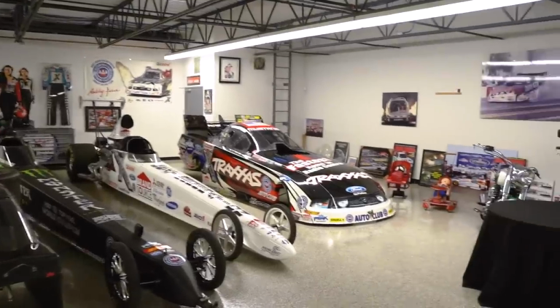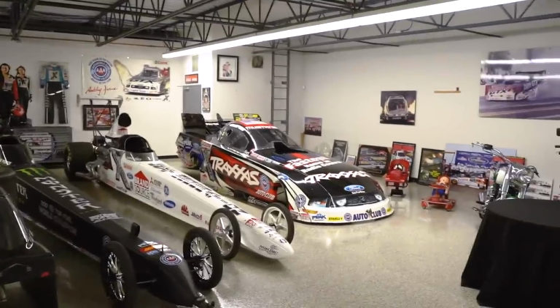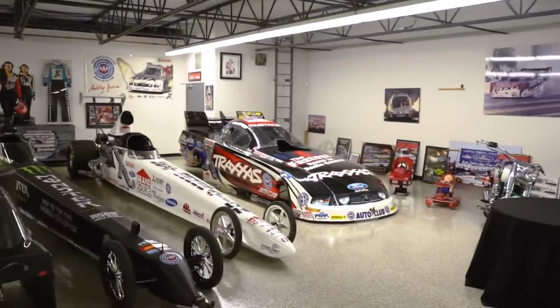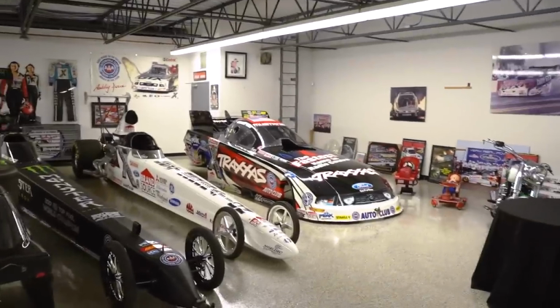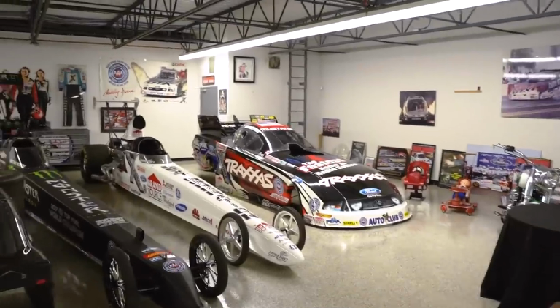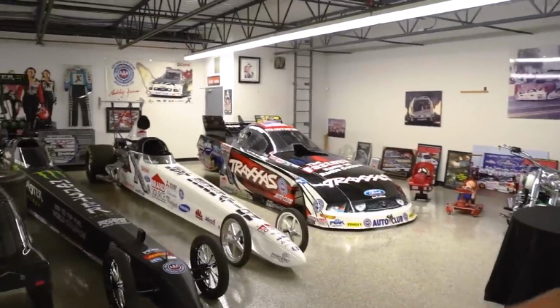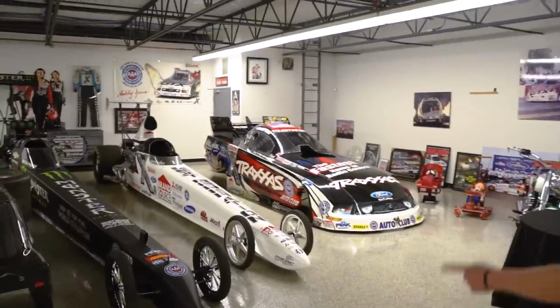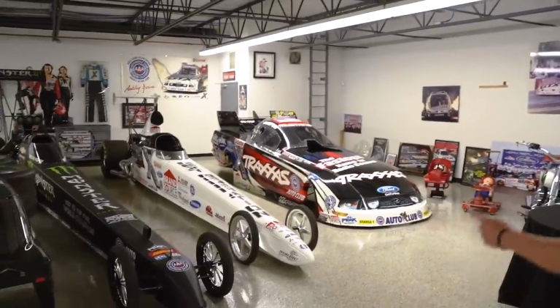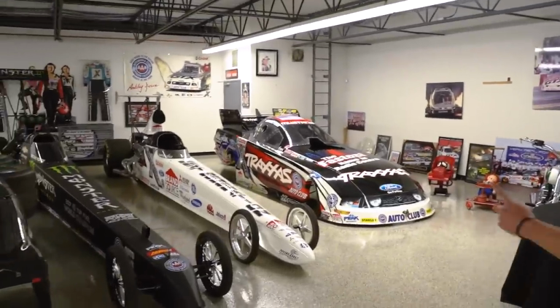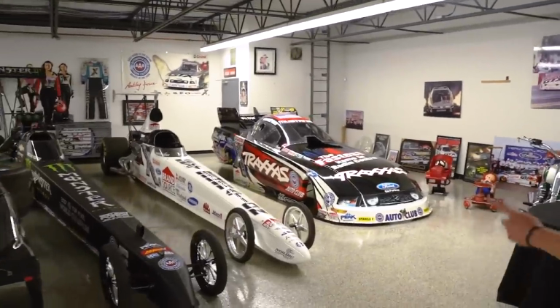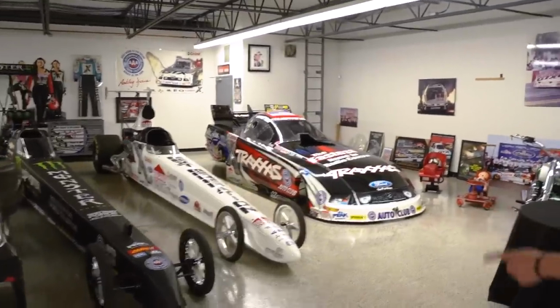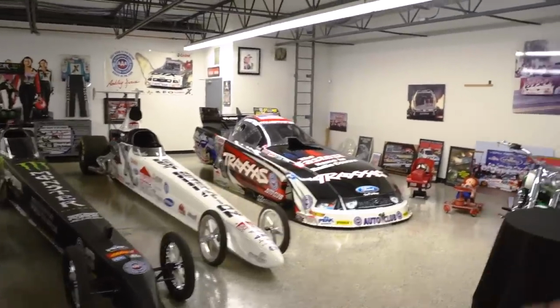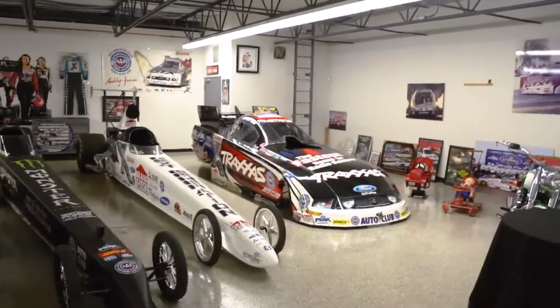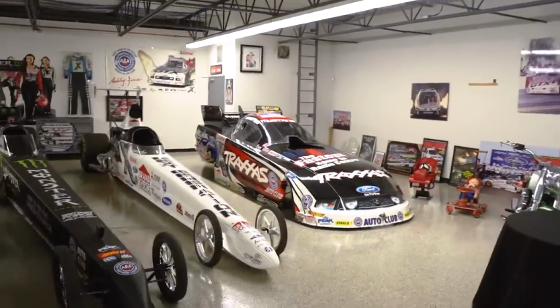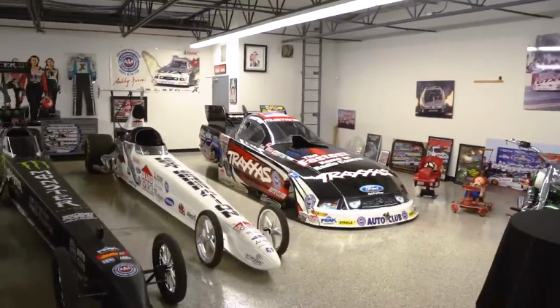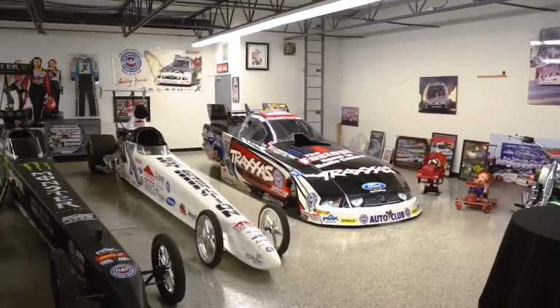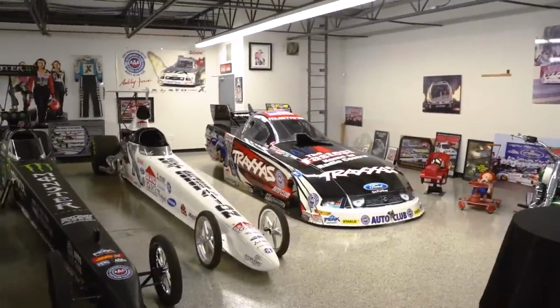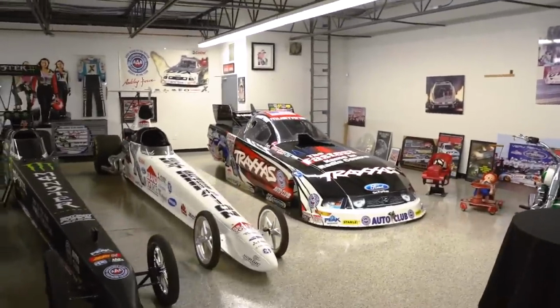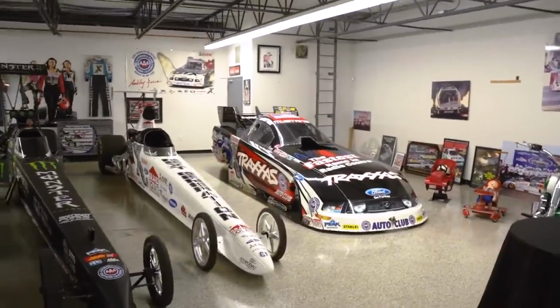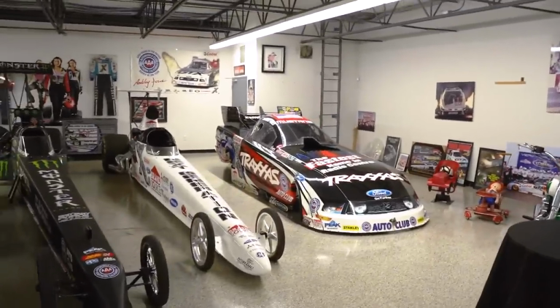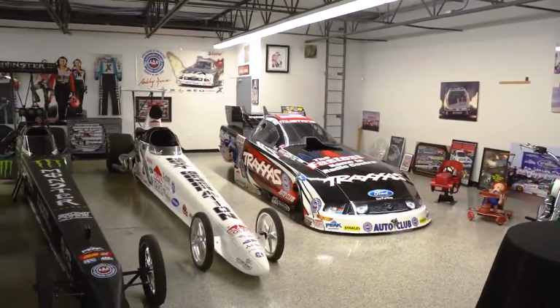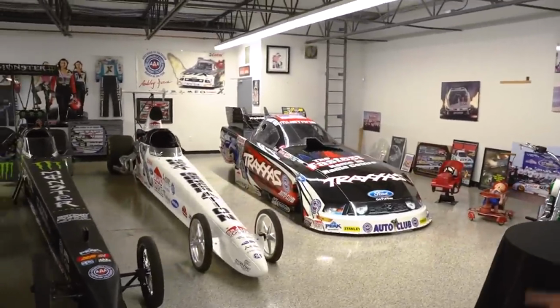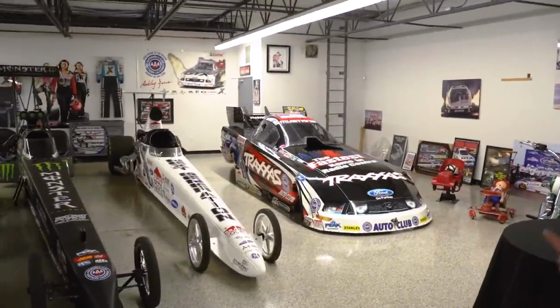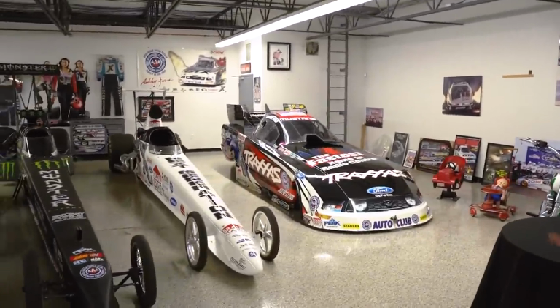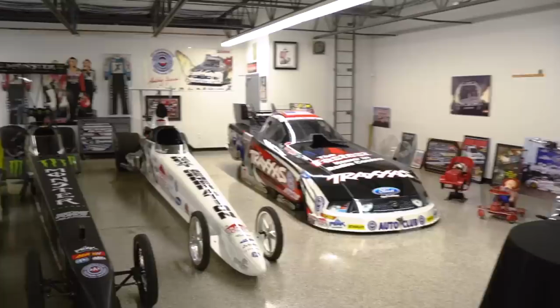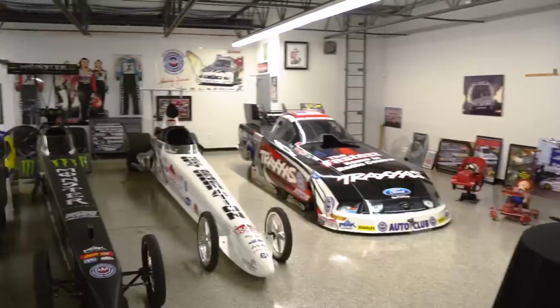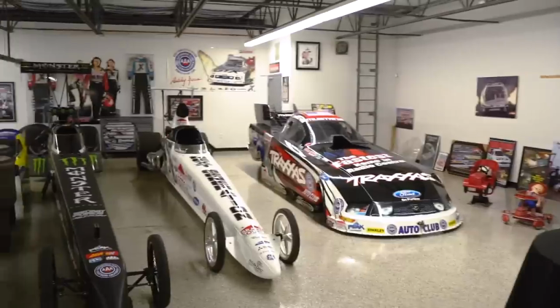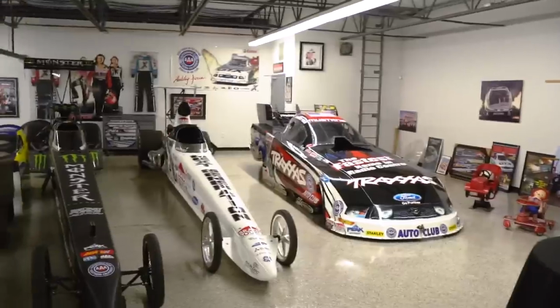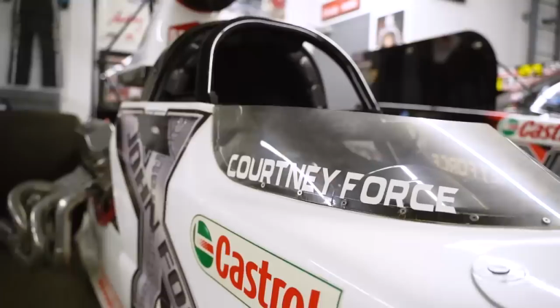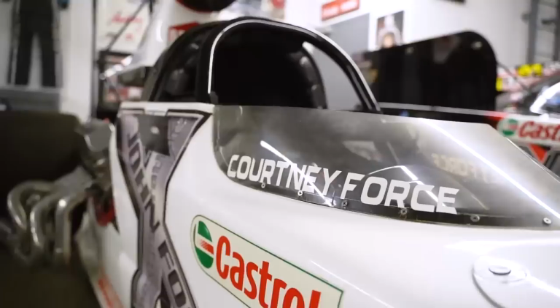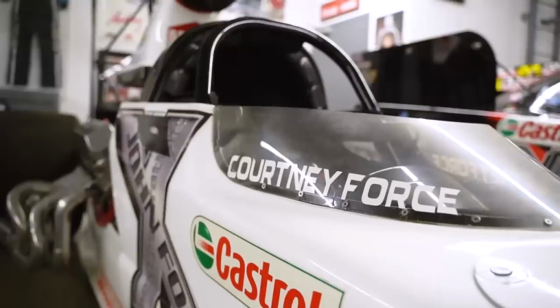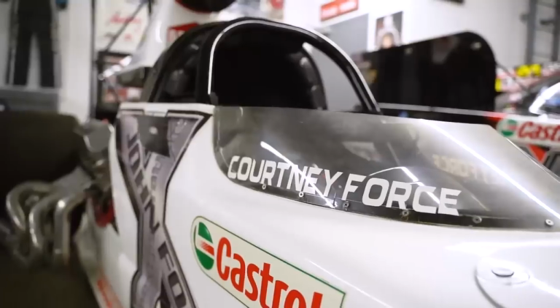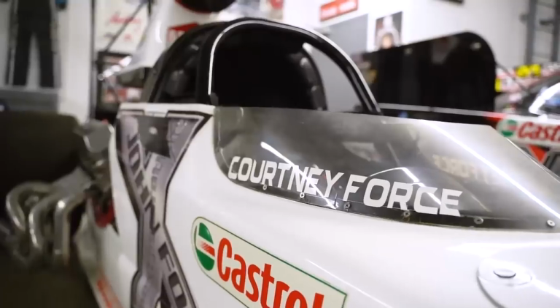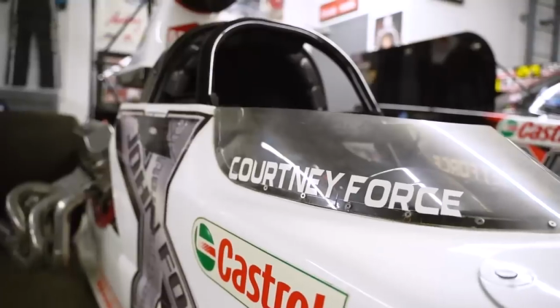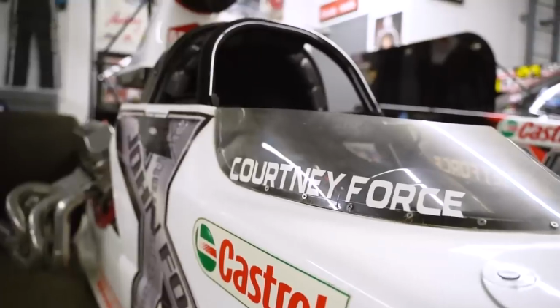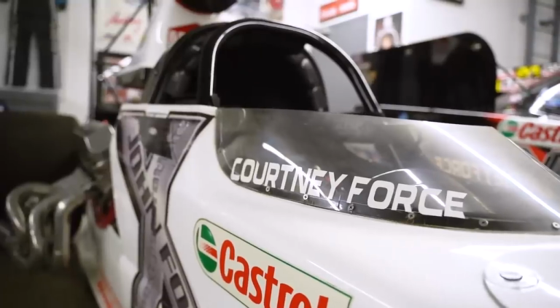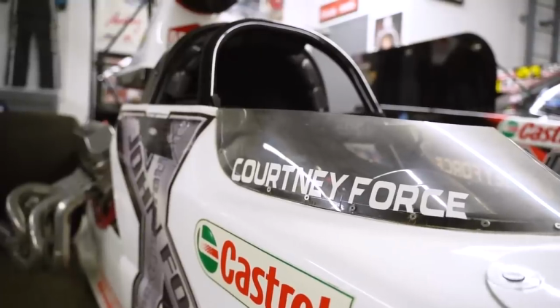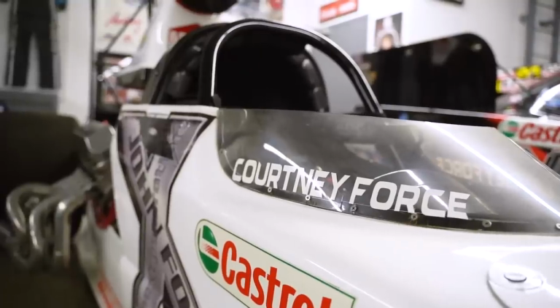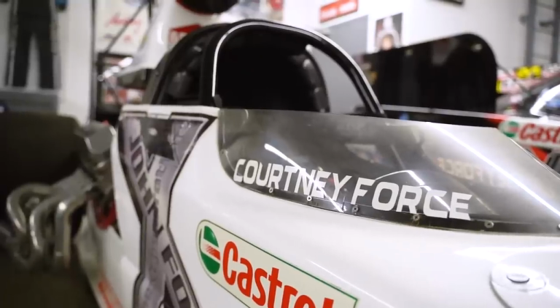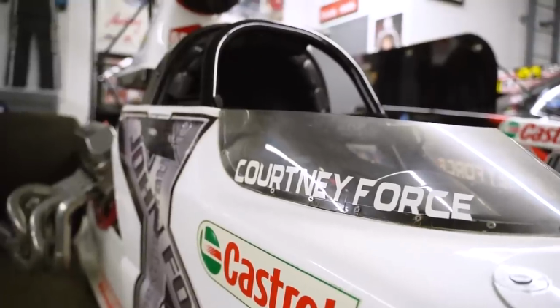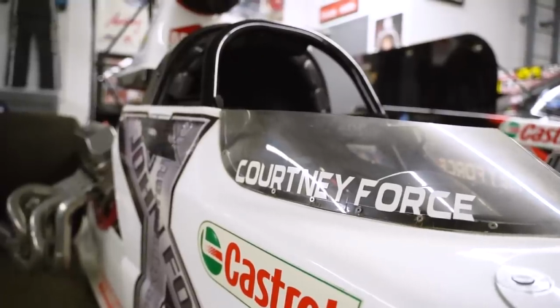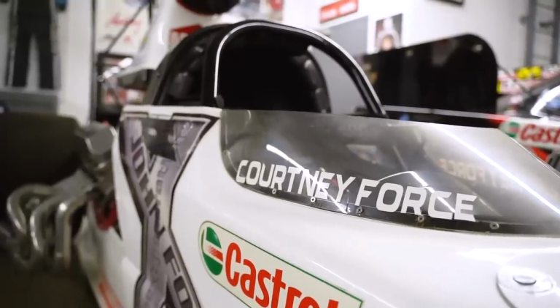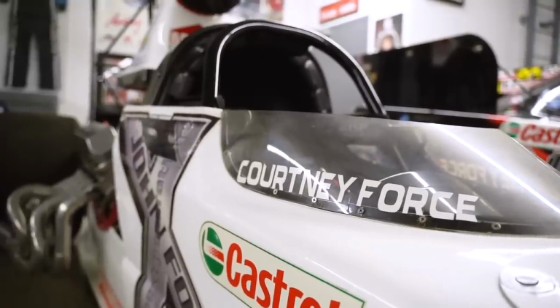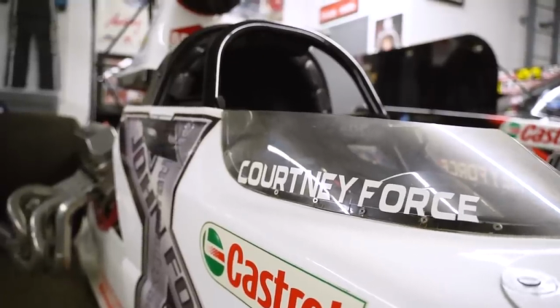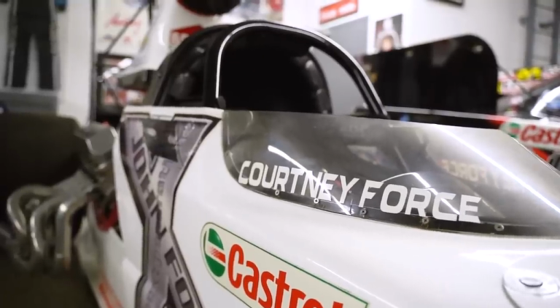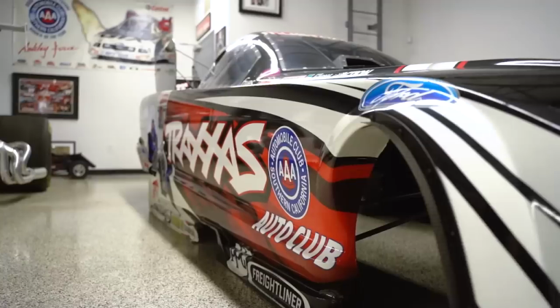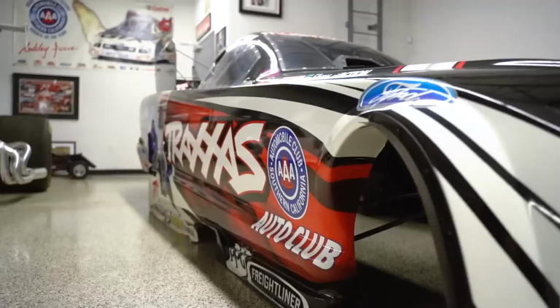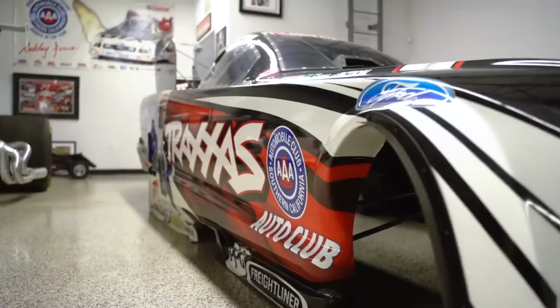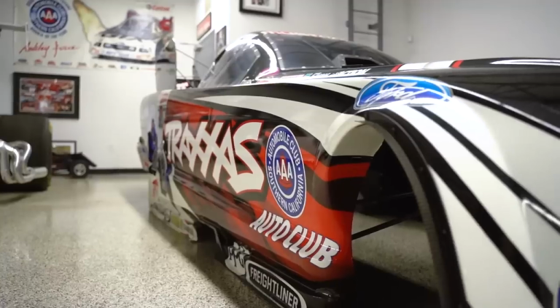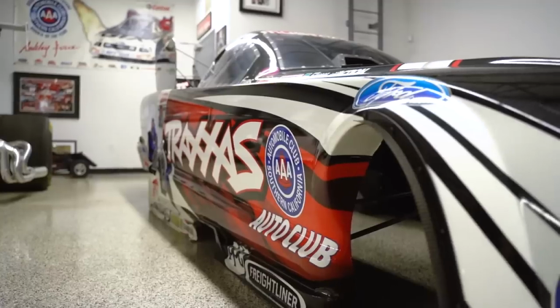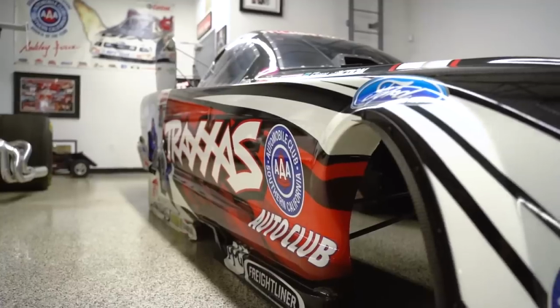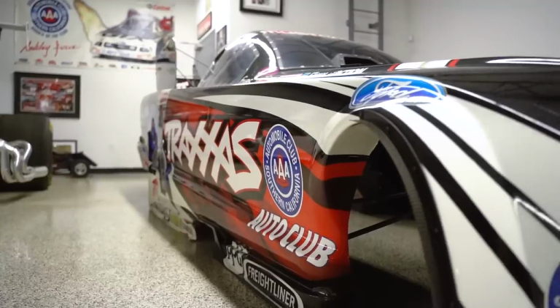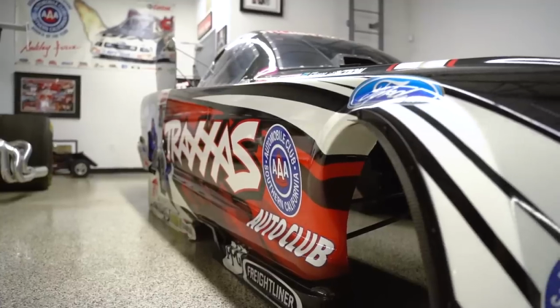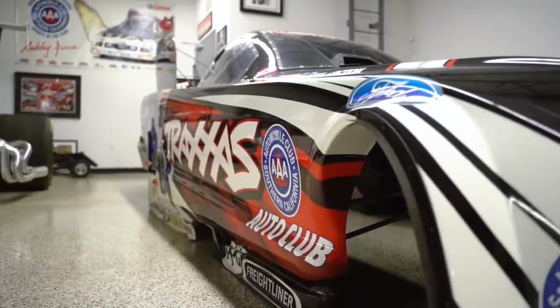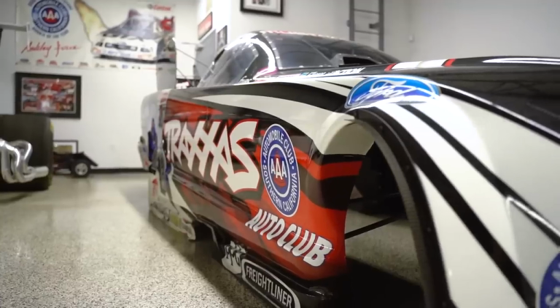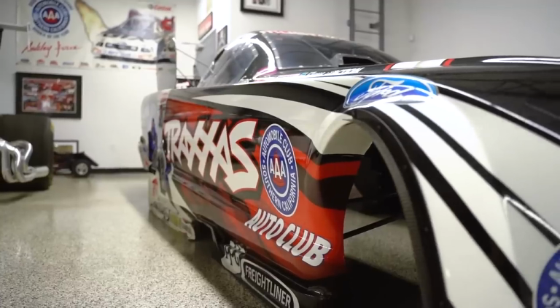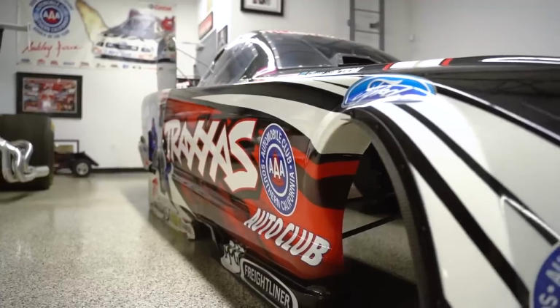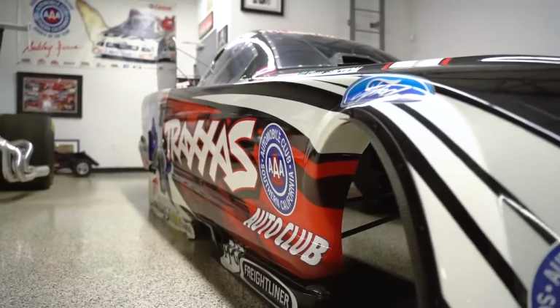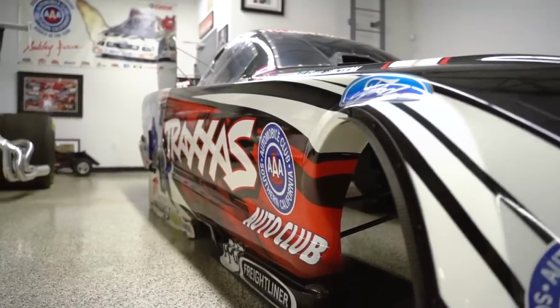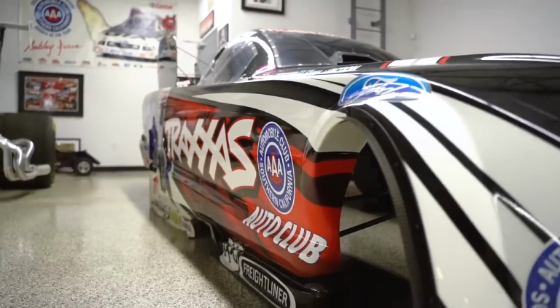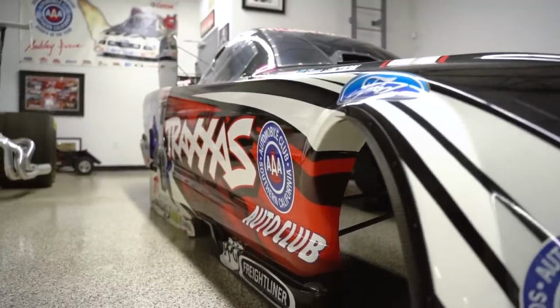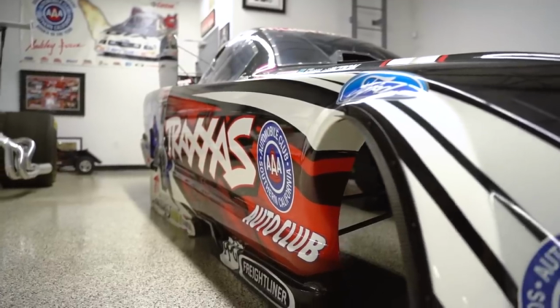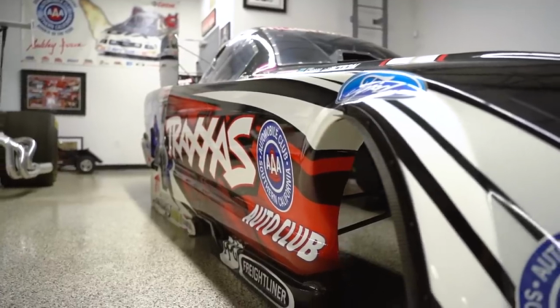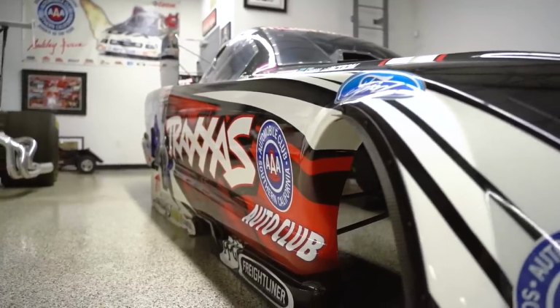Got Brittany Force's top fuel dragster and her super comp car — or actually that's Courtney's. And one of Courtney's old bodies.